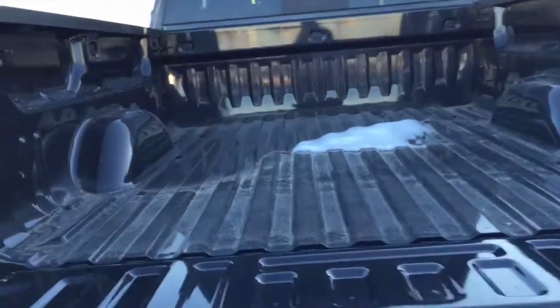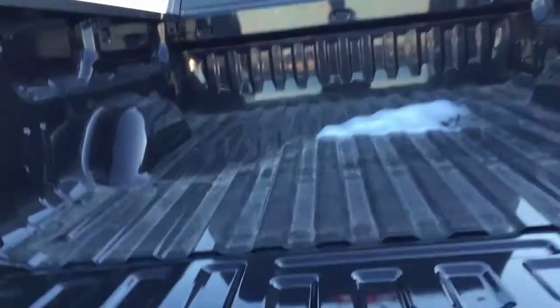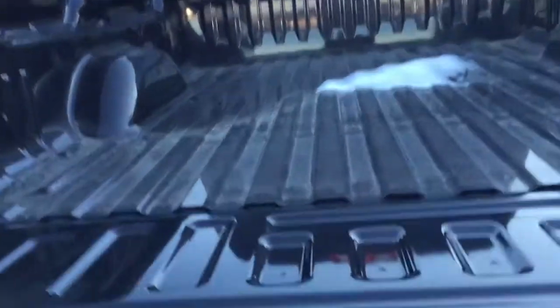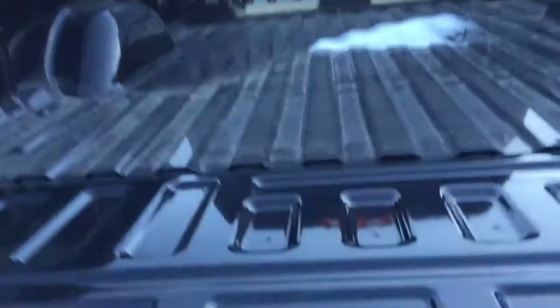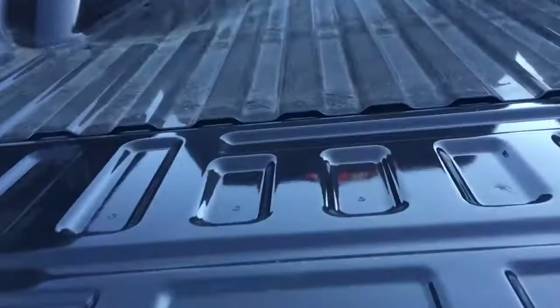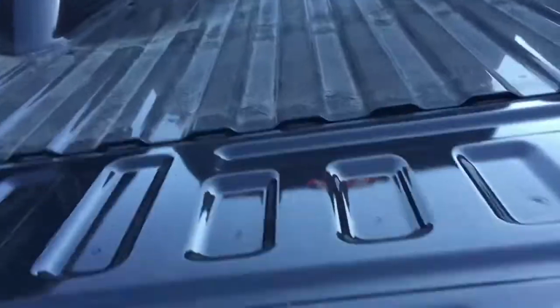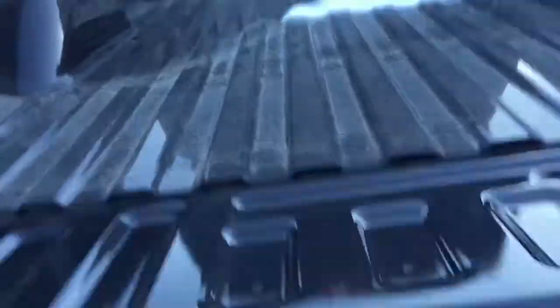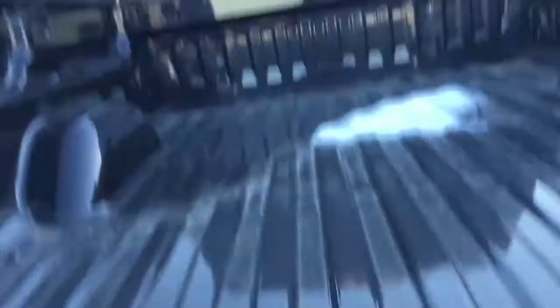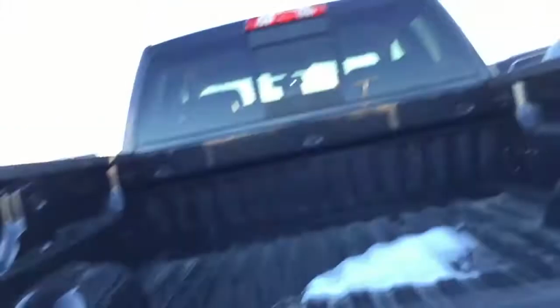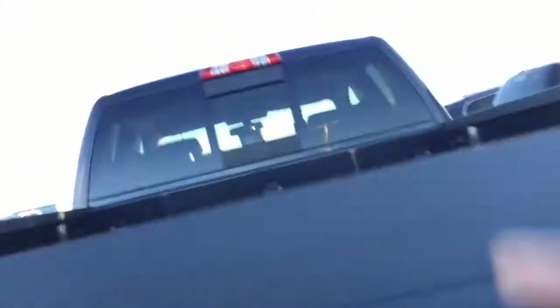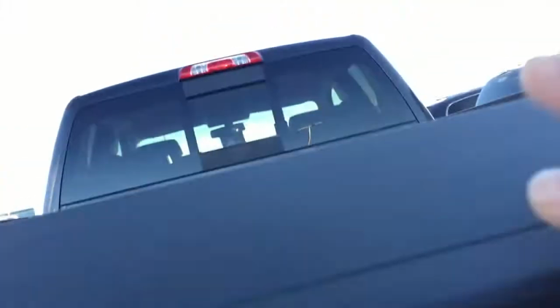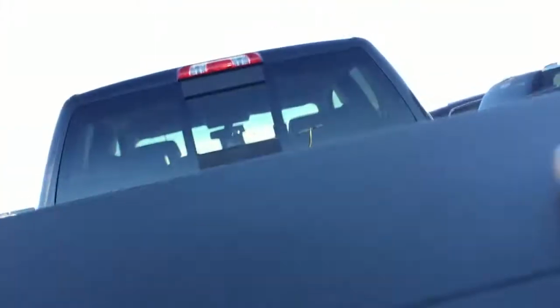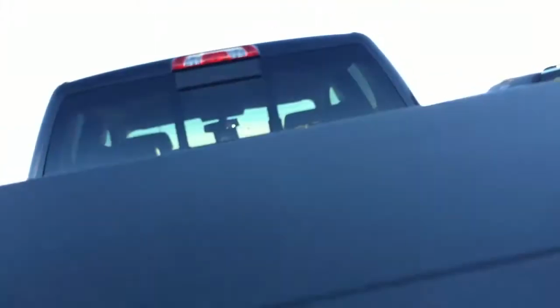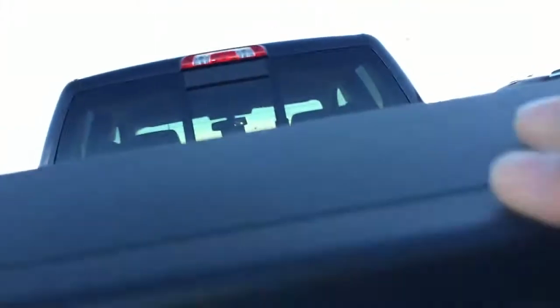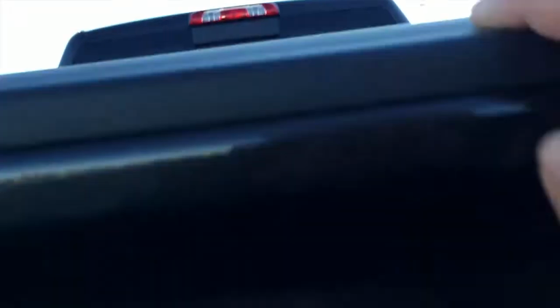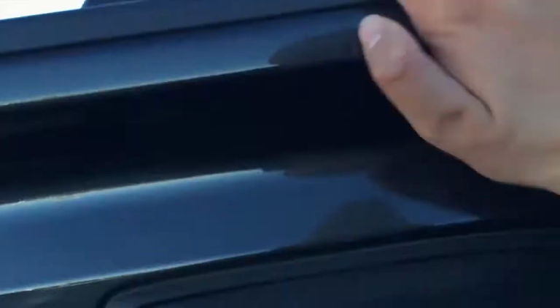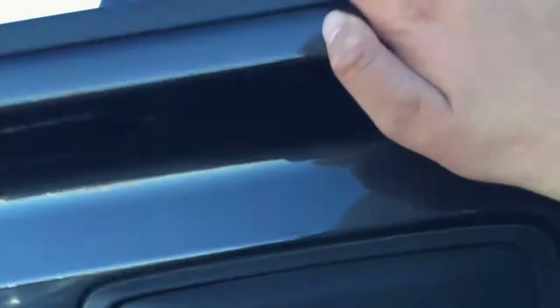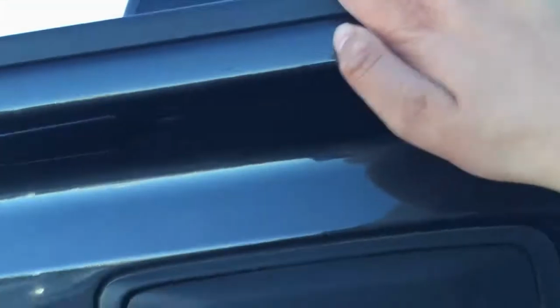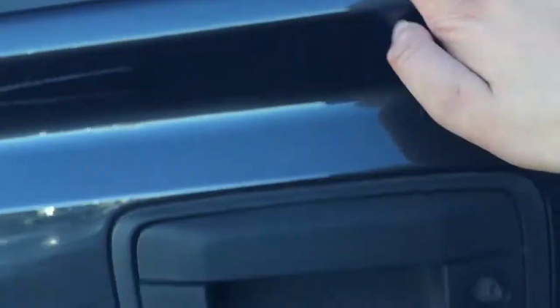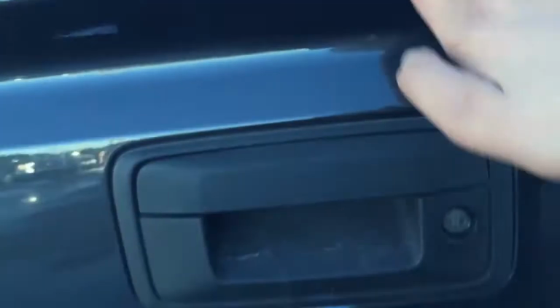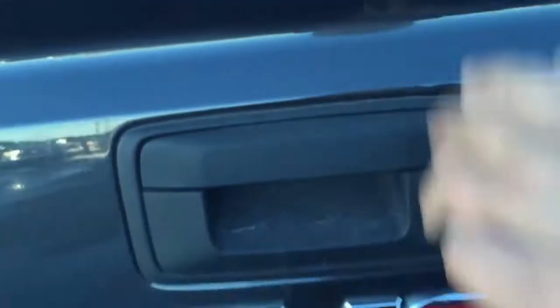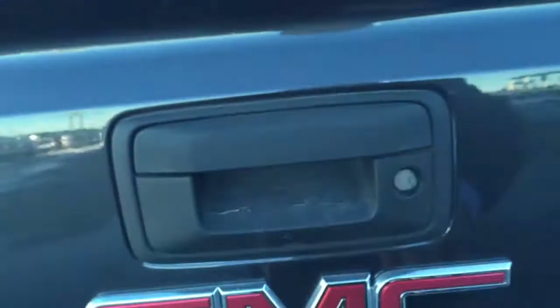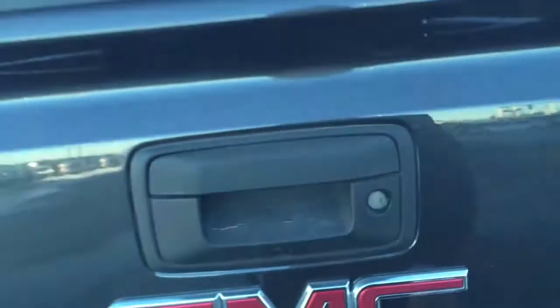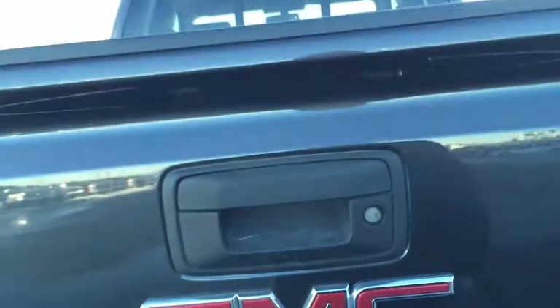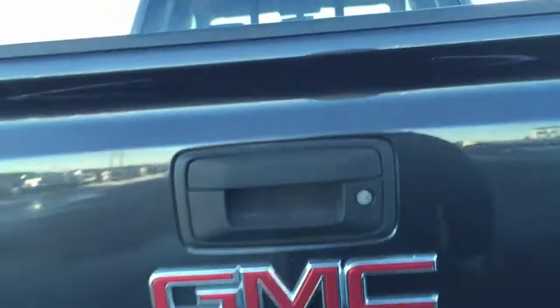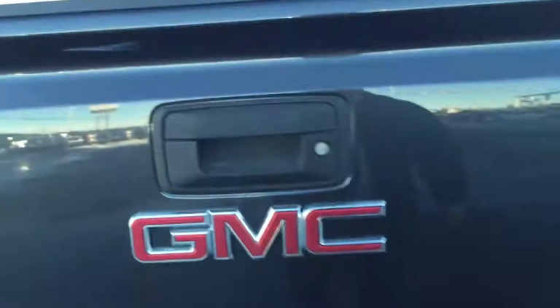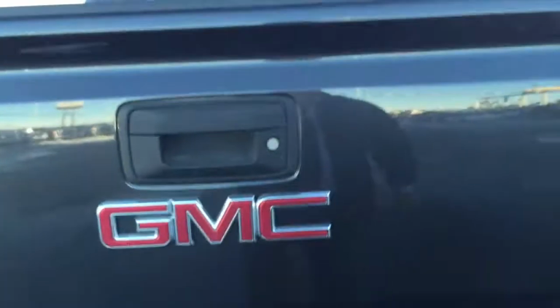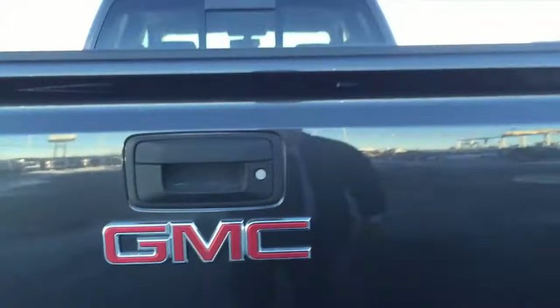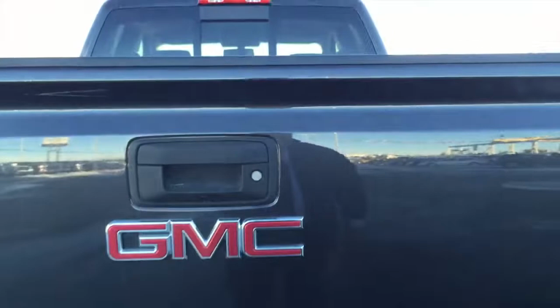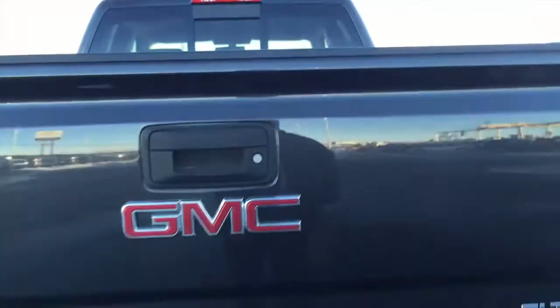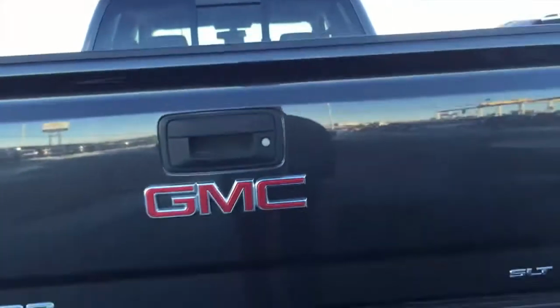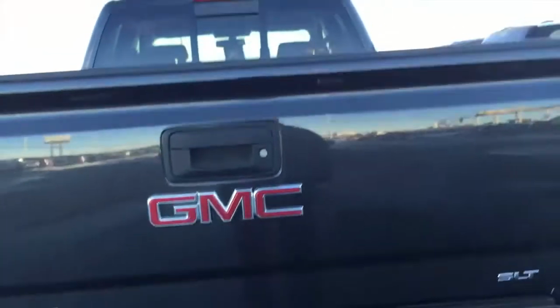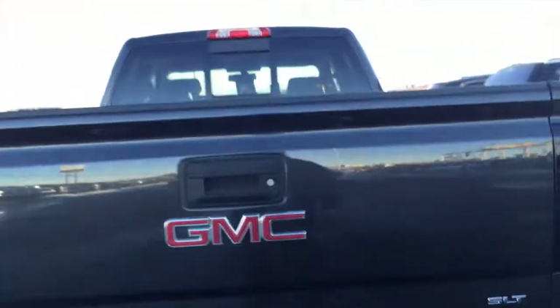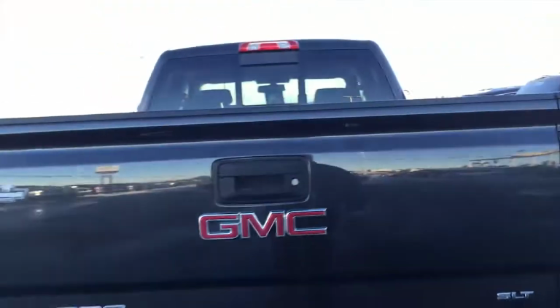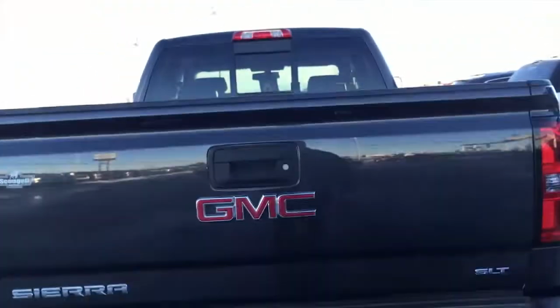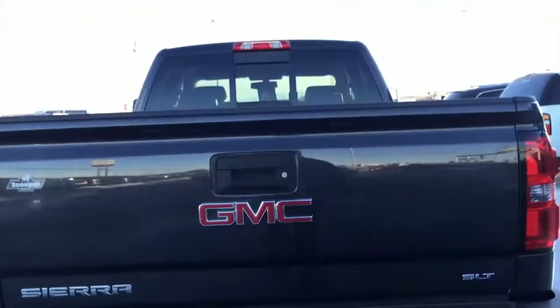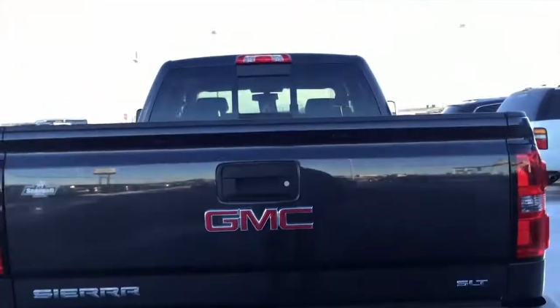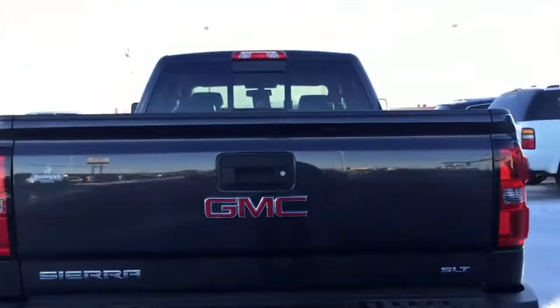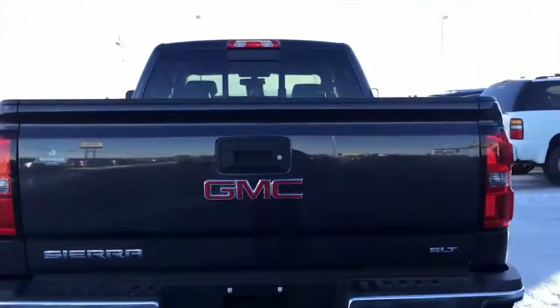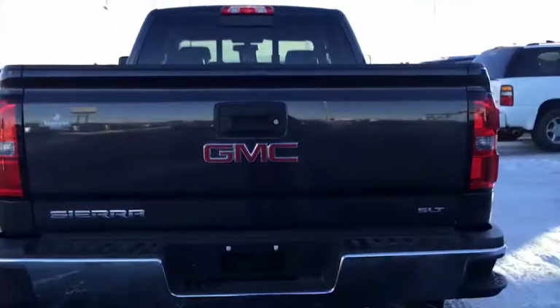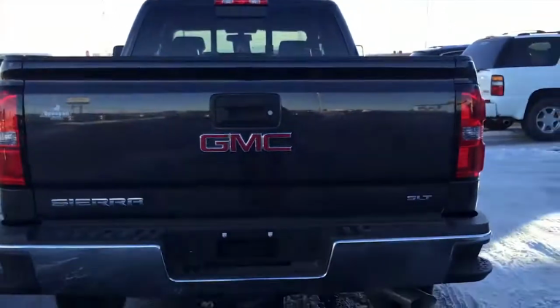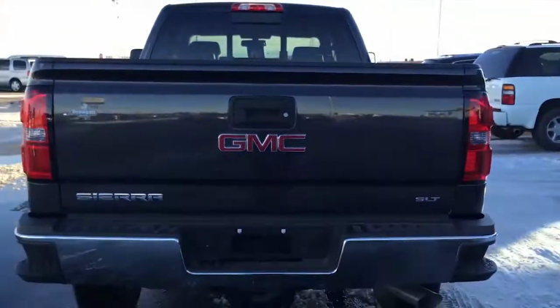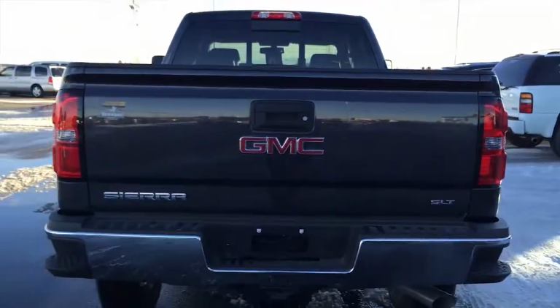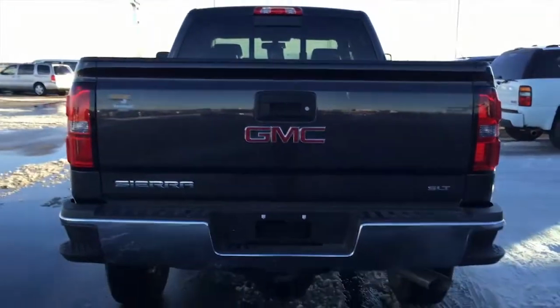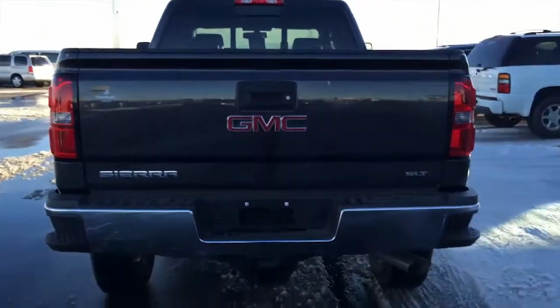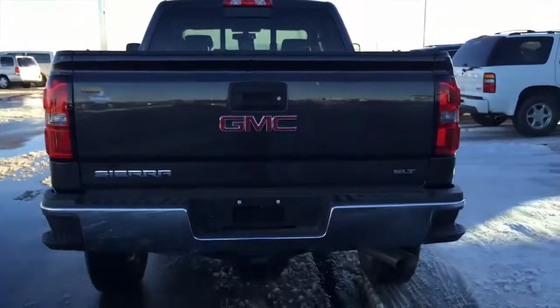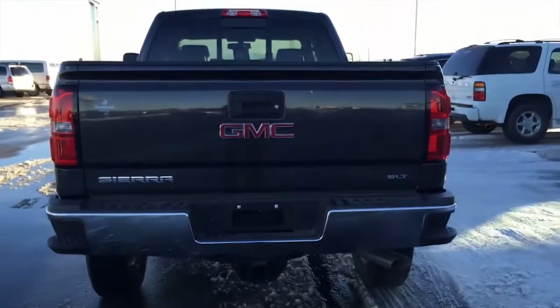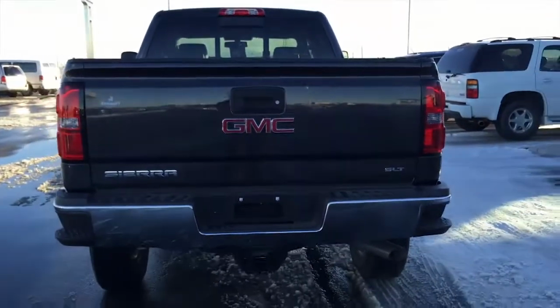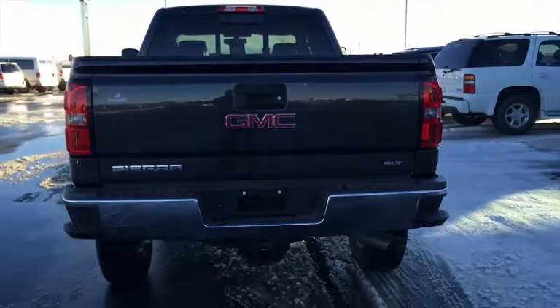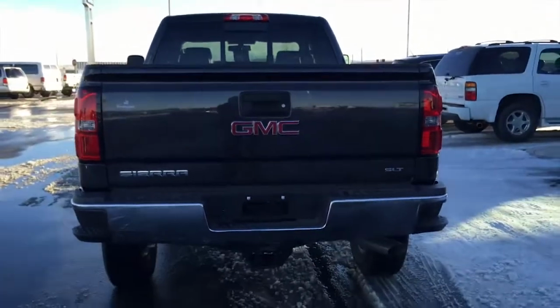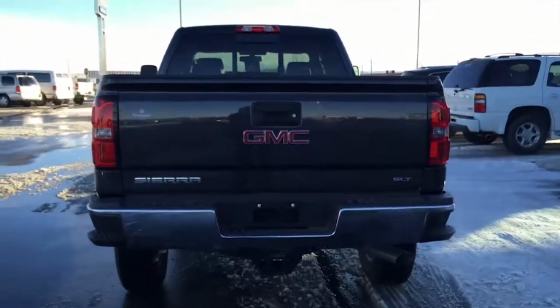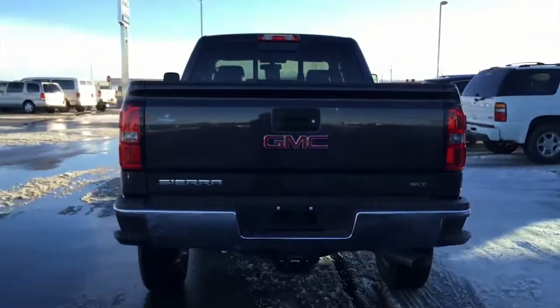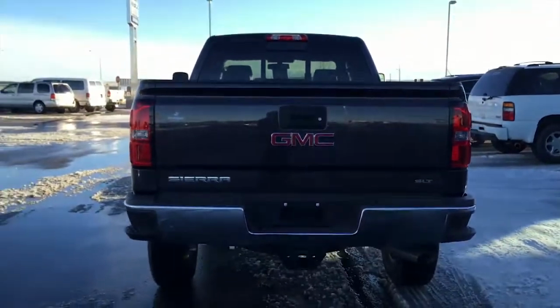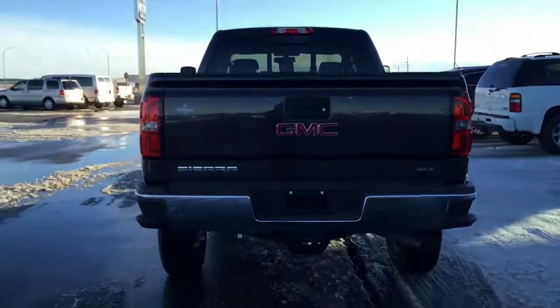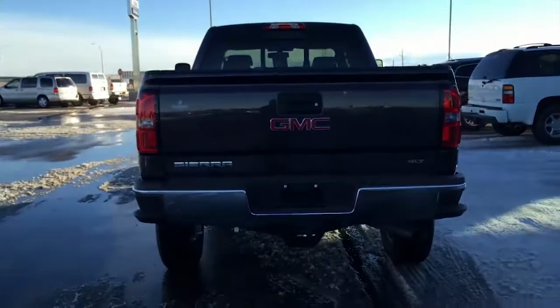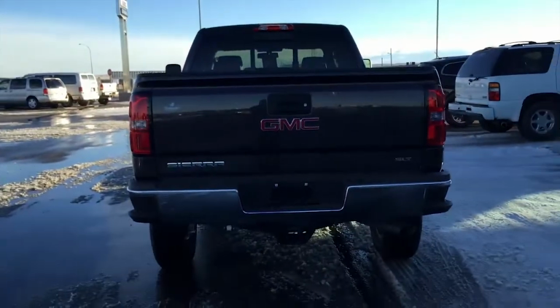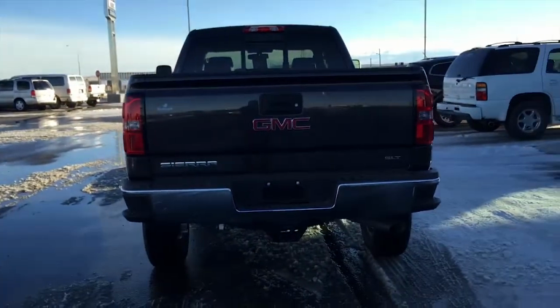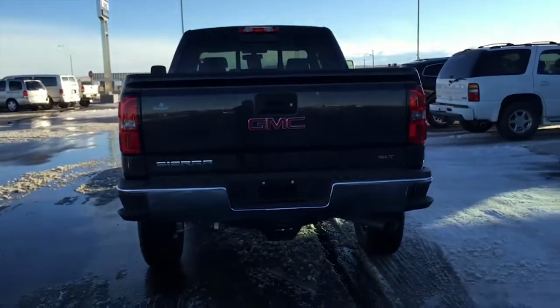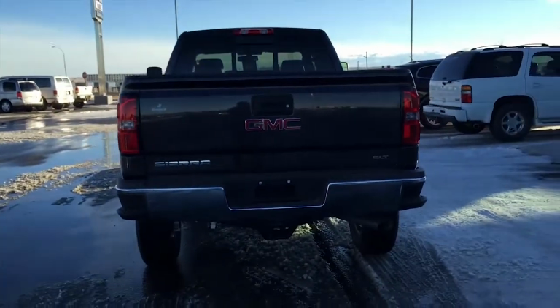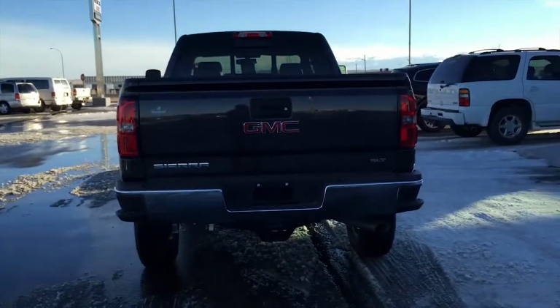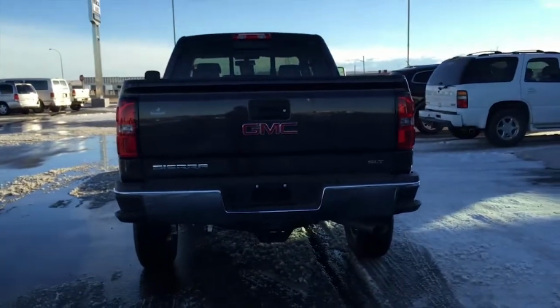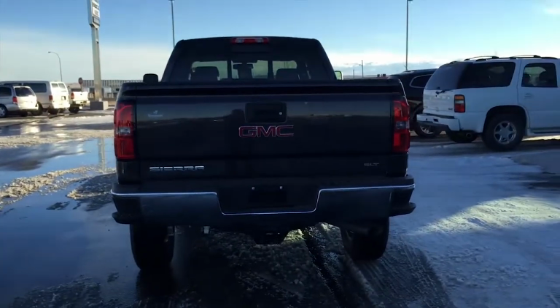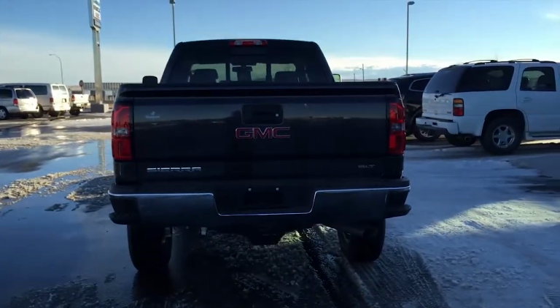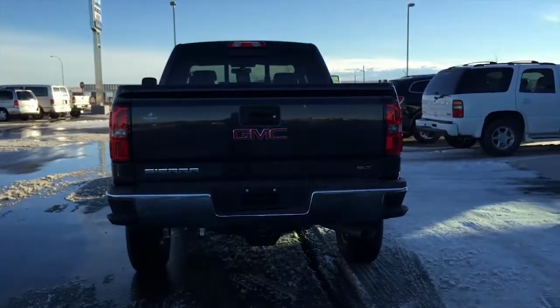We are located at 869 12th Street, 90 minutes south of Calgary and 30 minutes west of Lethbridge. Have yourself a great day.